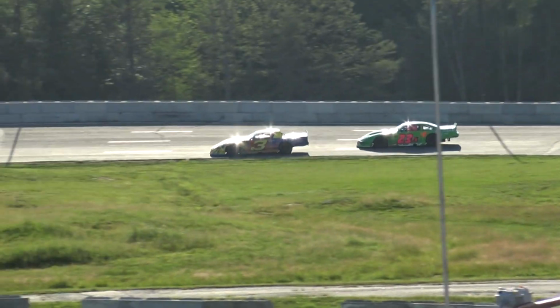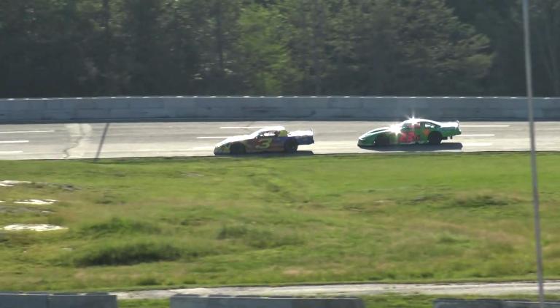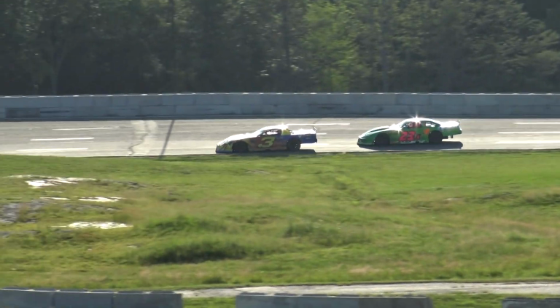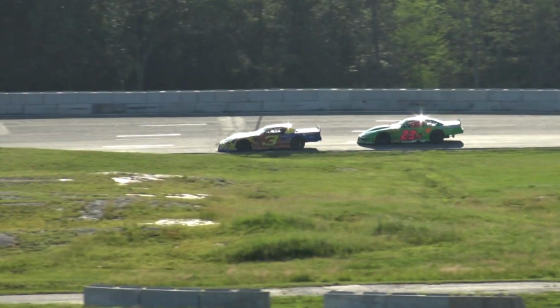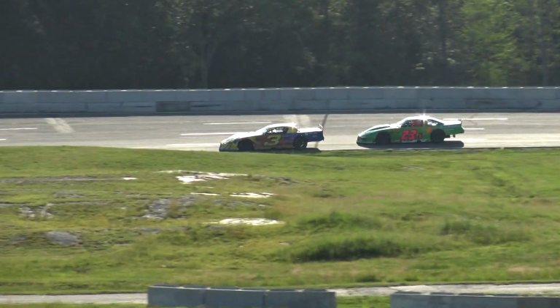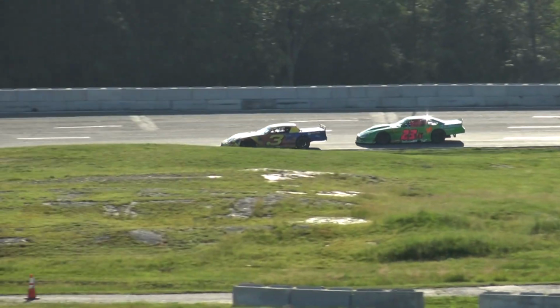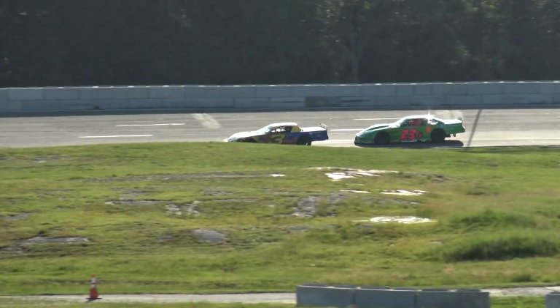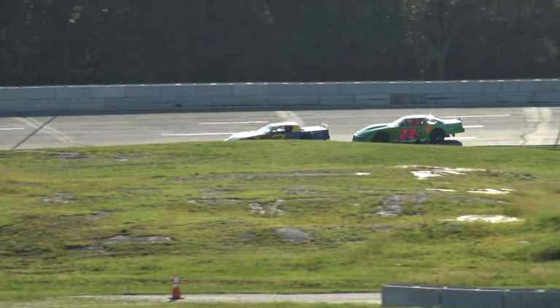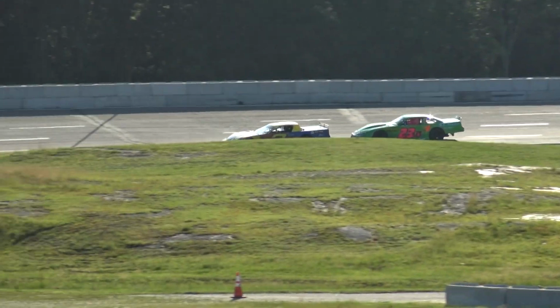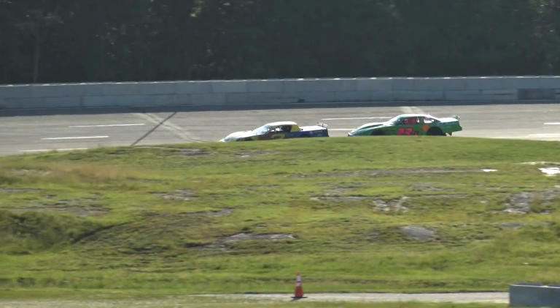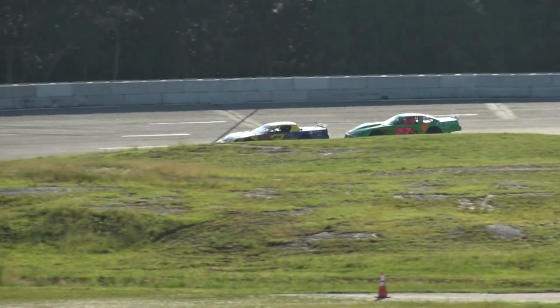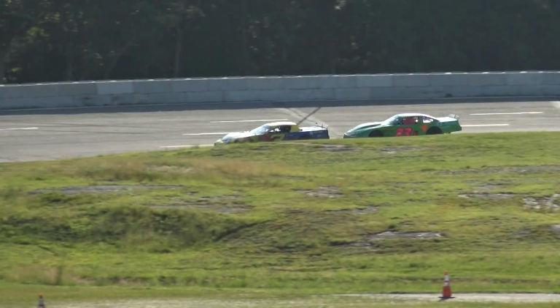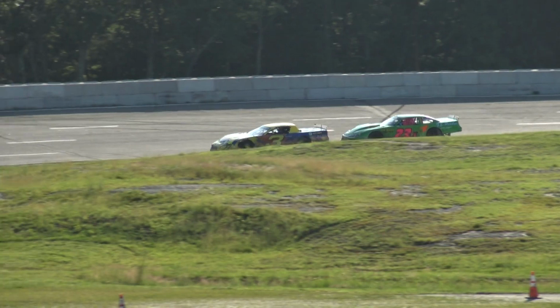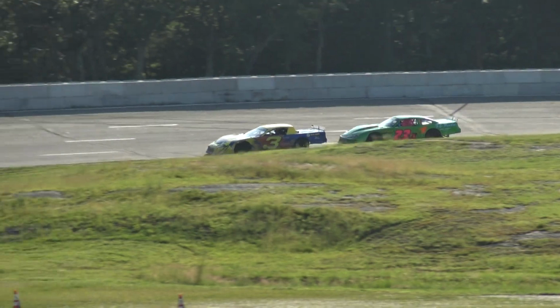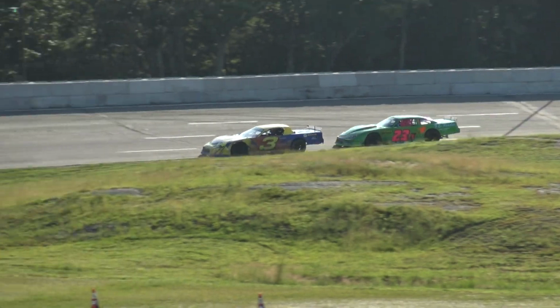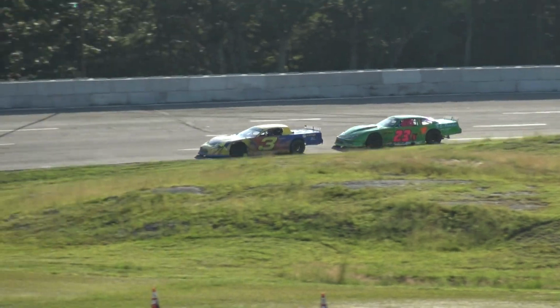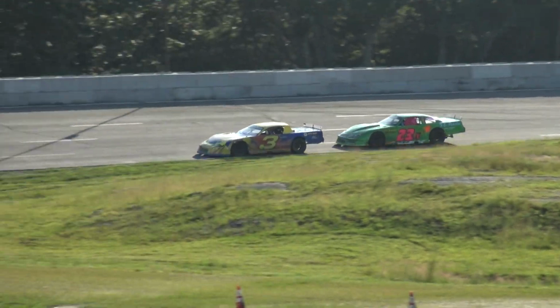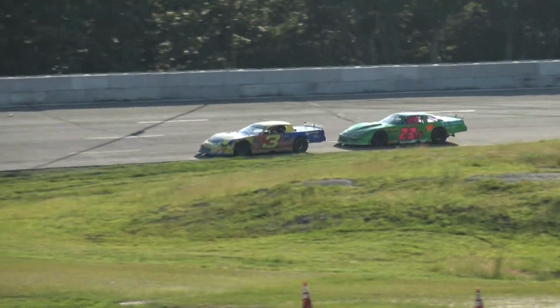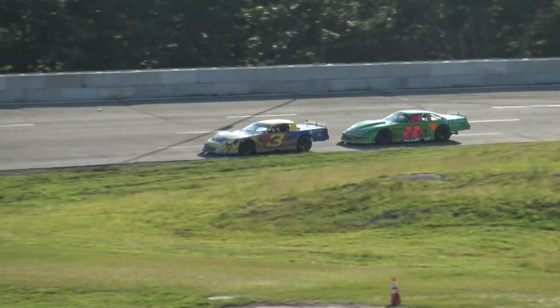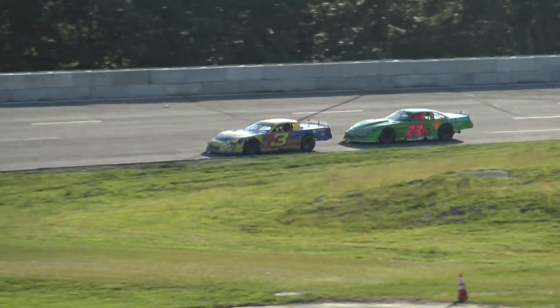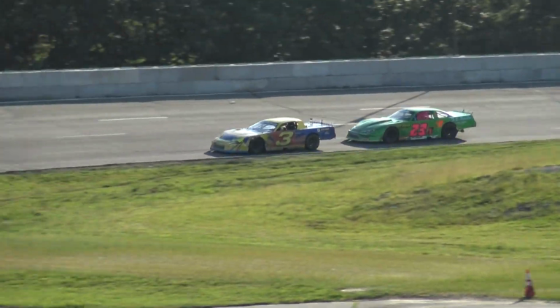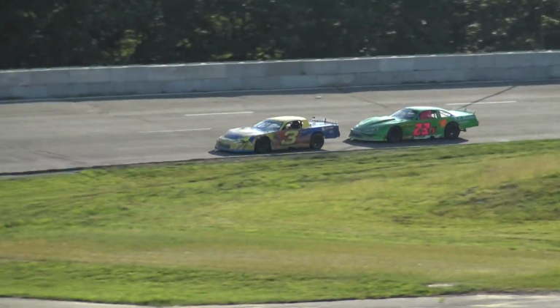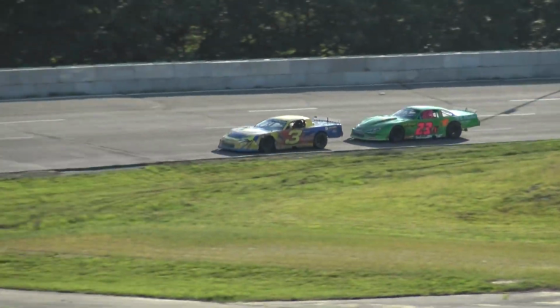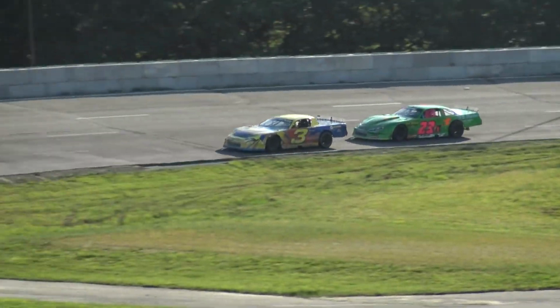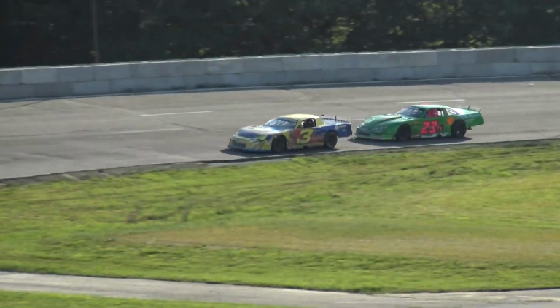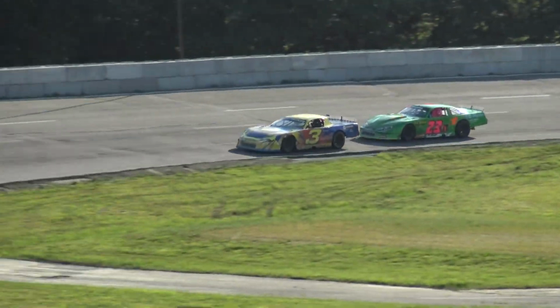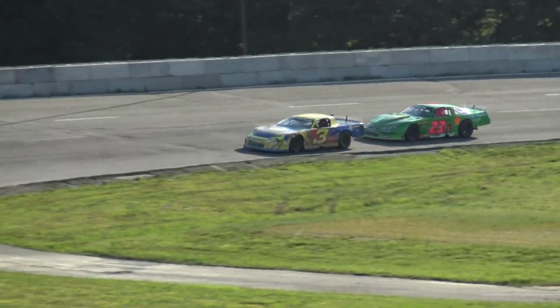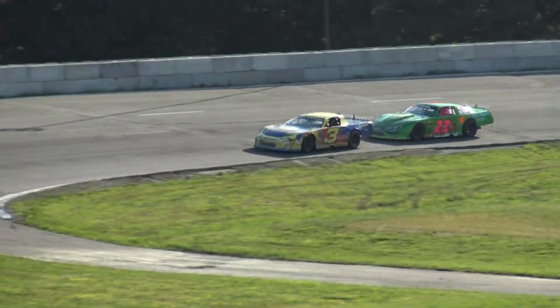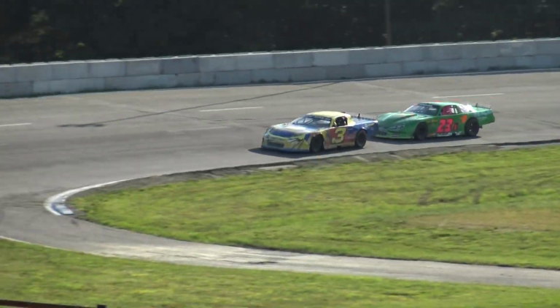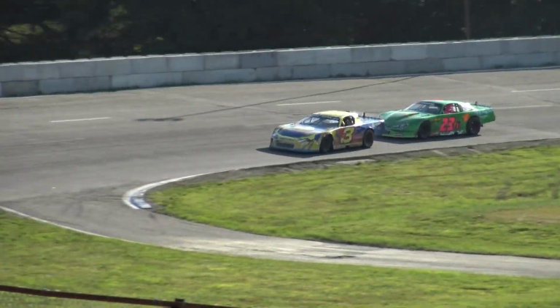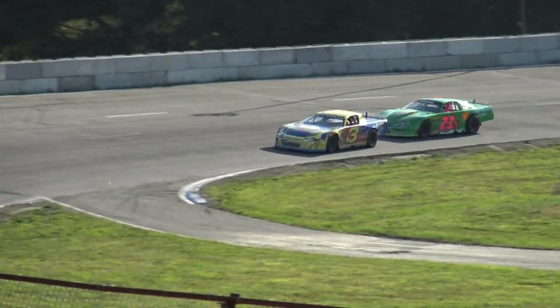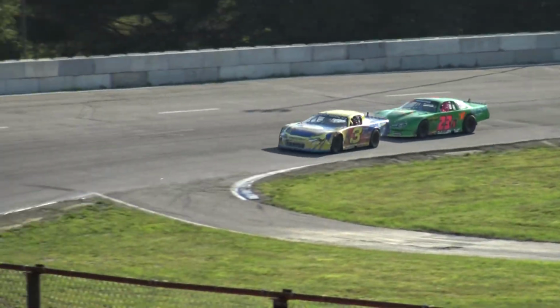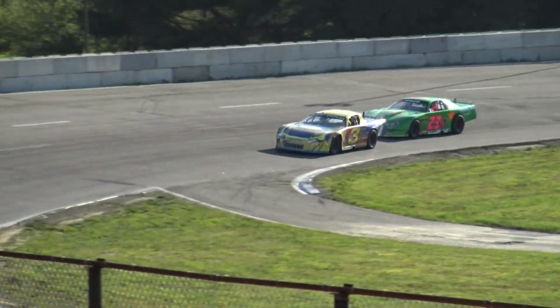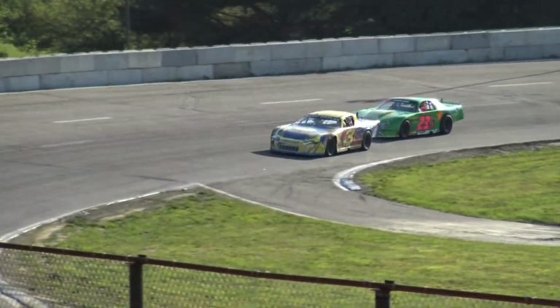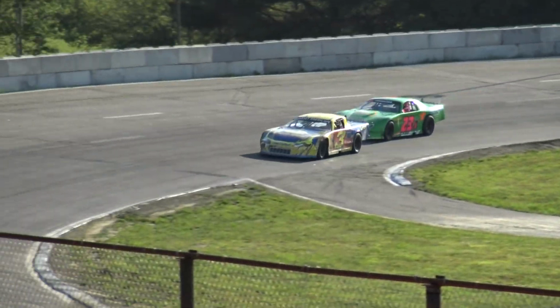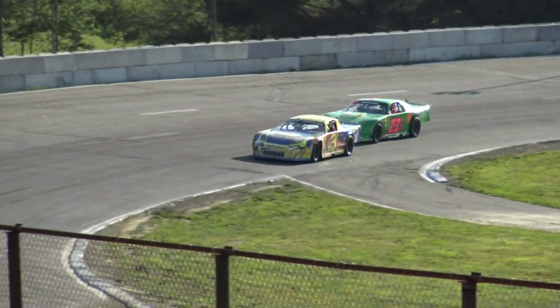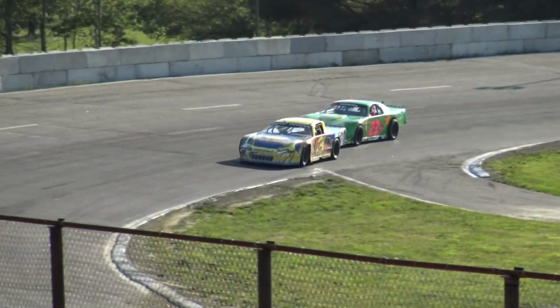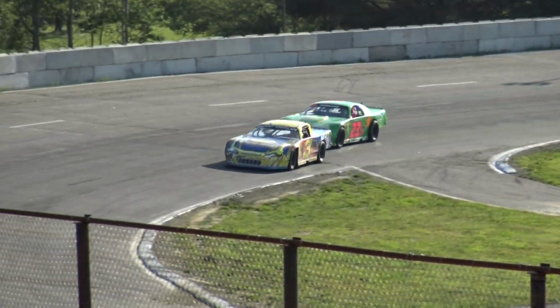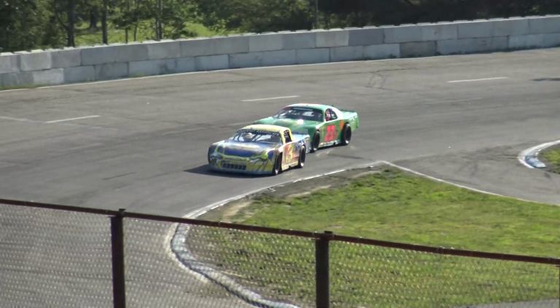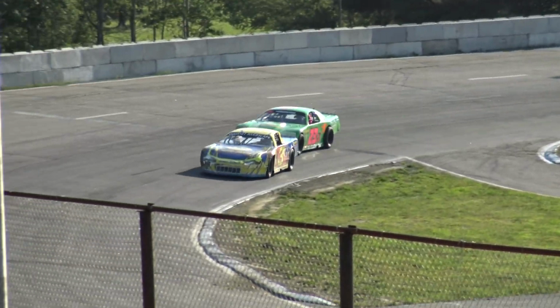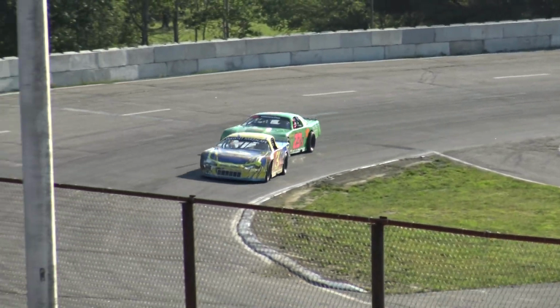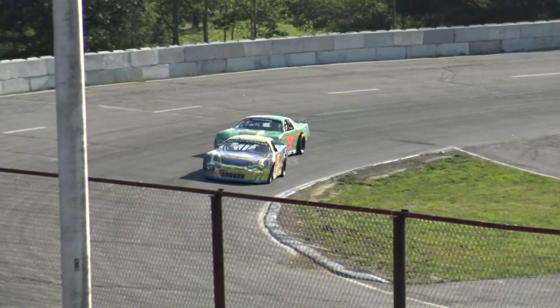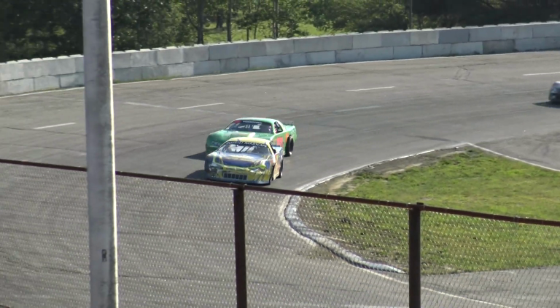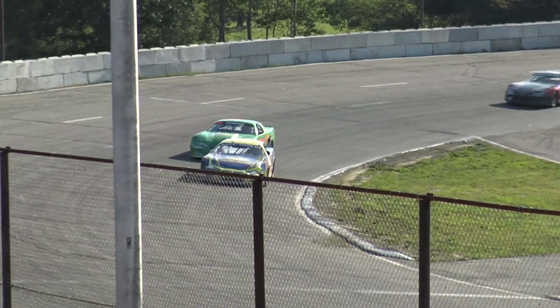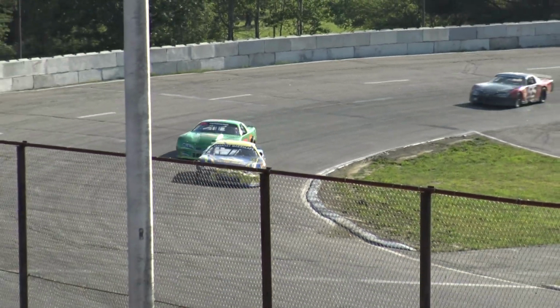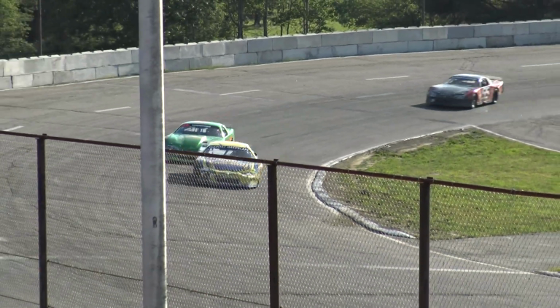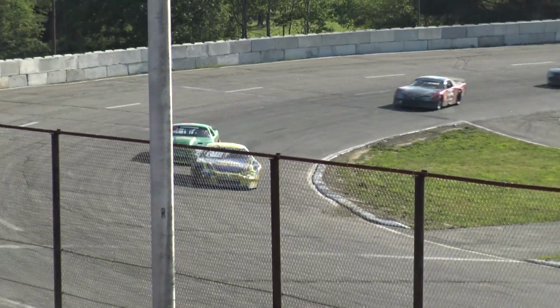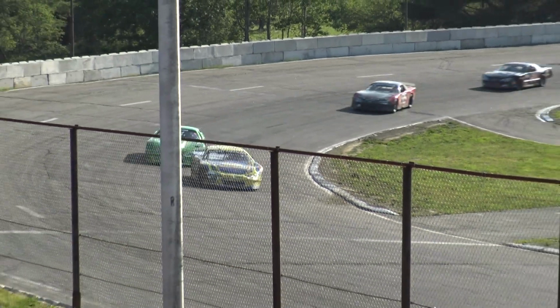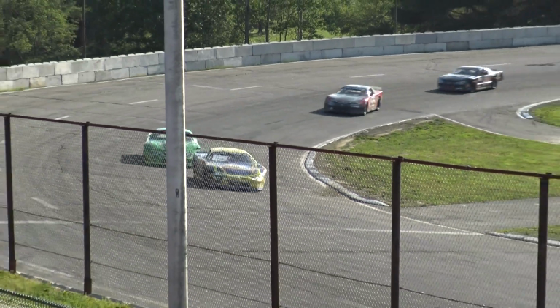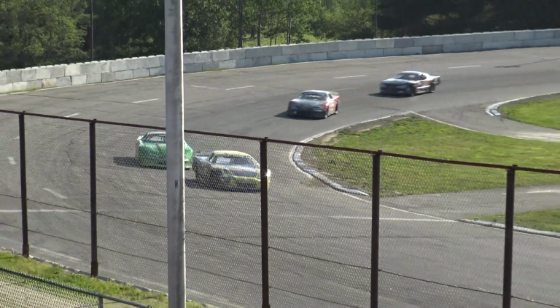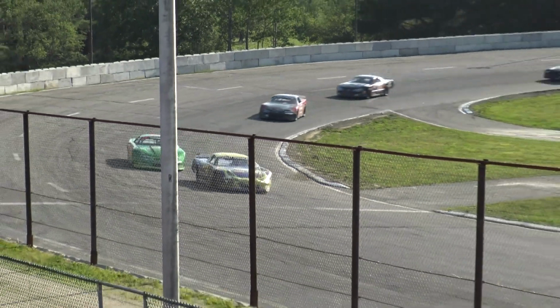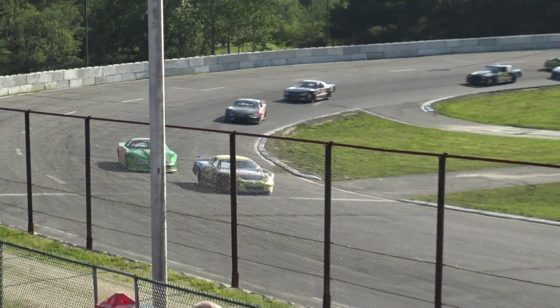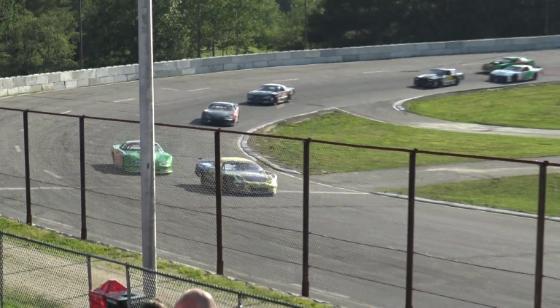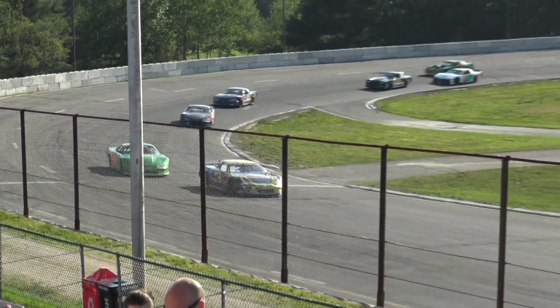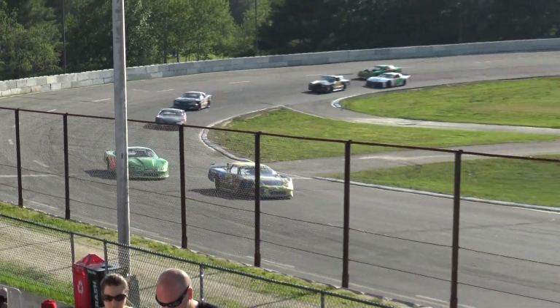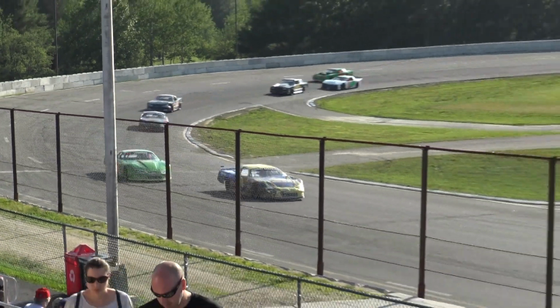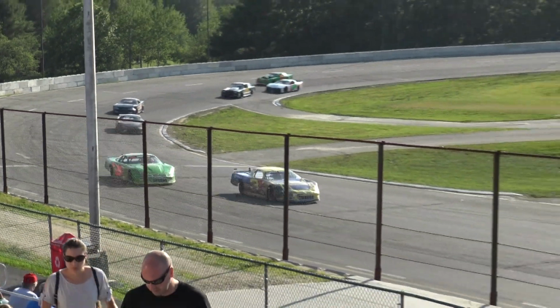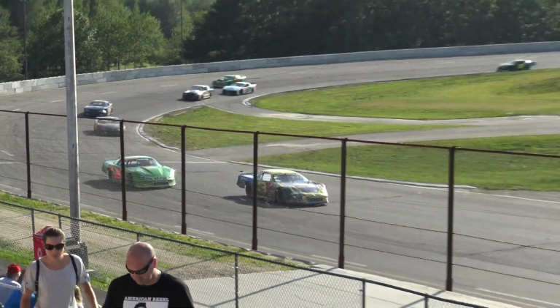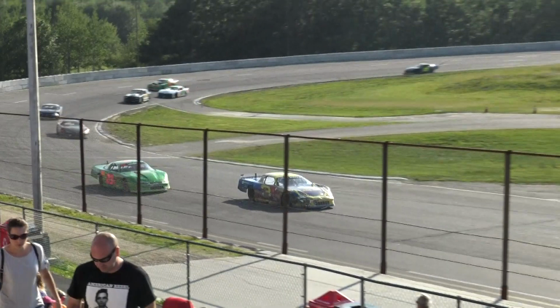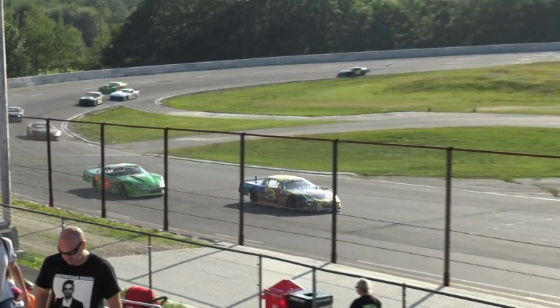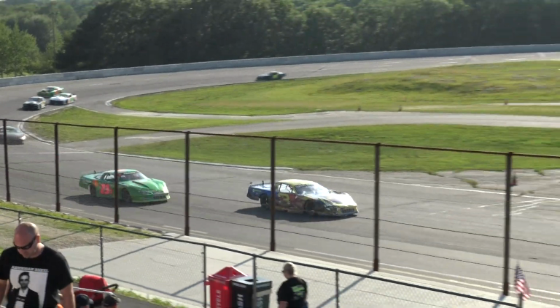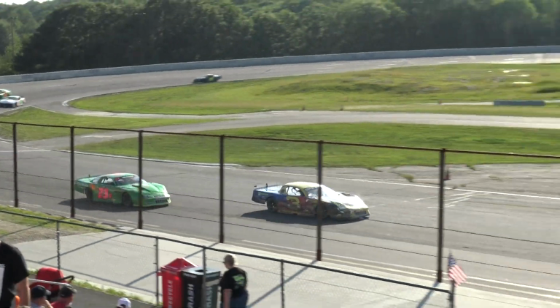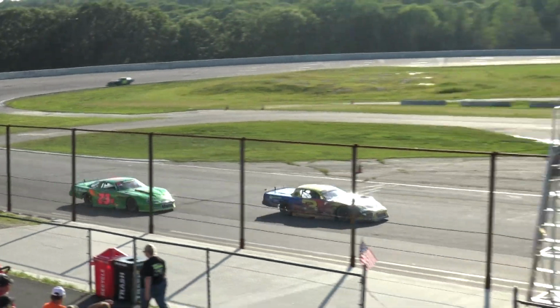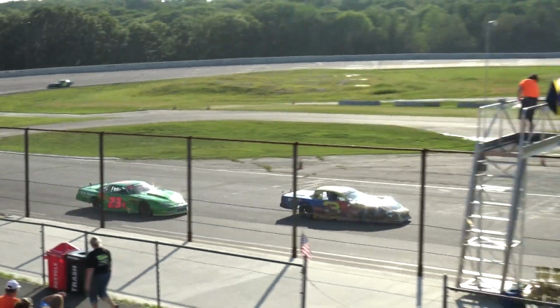On the final lap, down through three and four, Hodge is riding his tire tracks. Shepard is popping his...